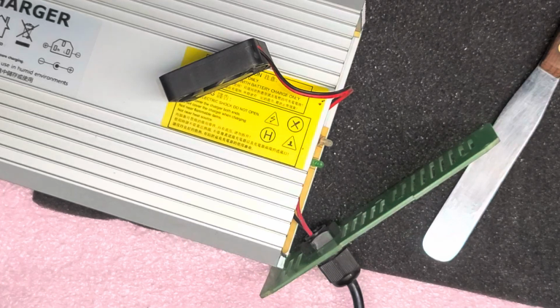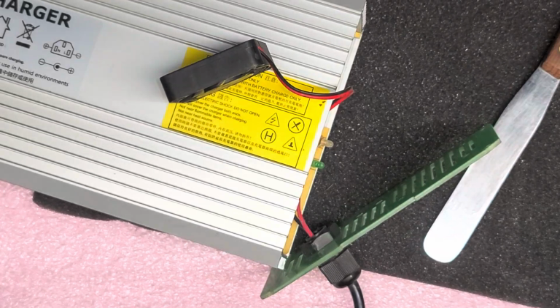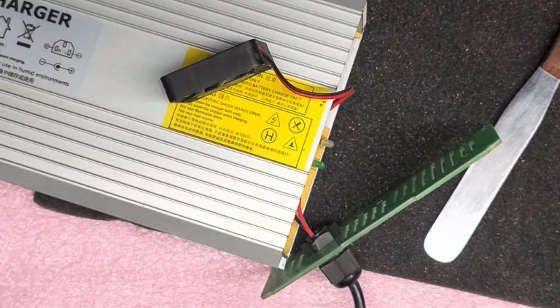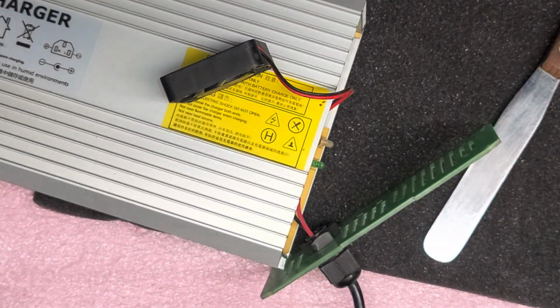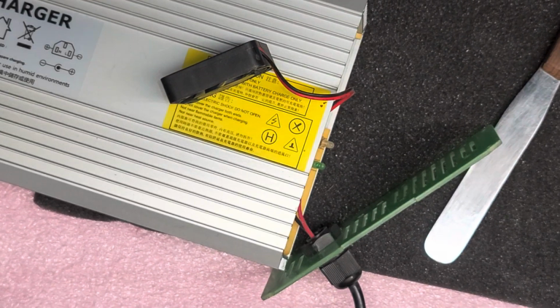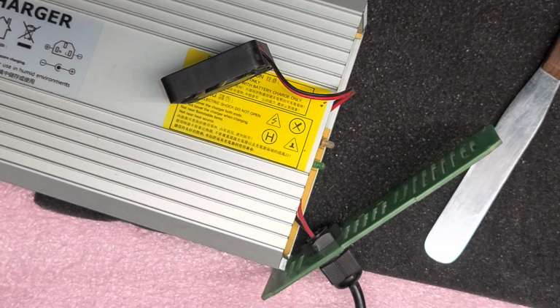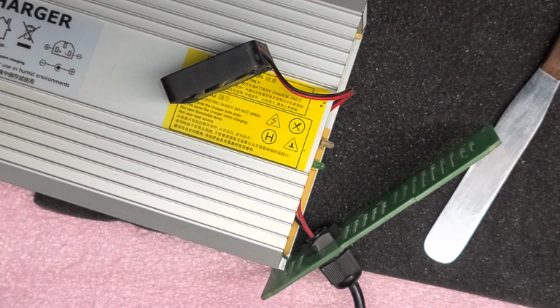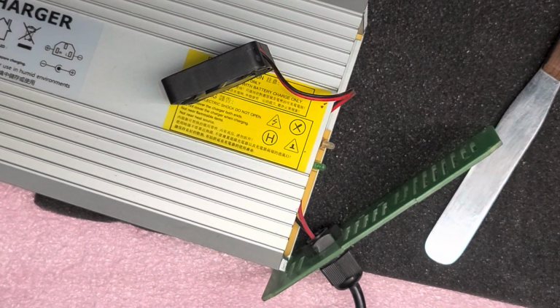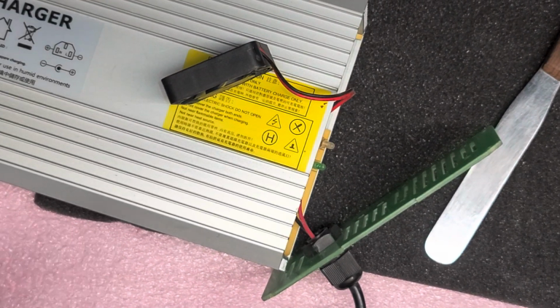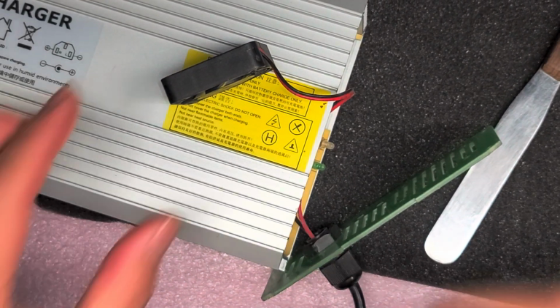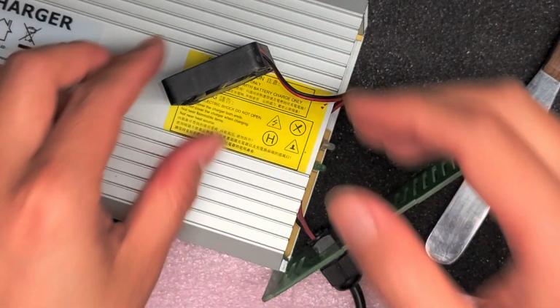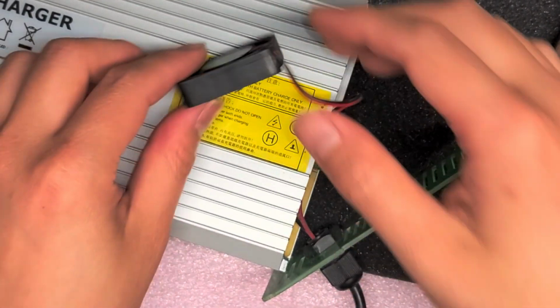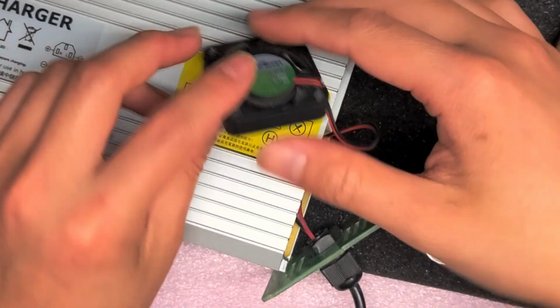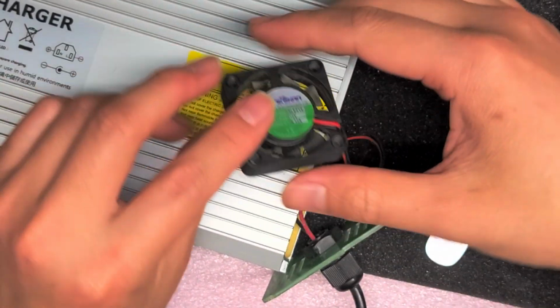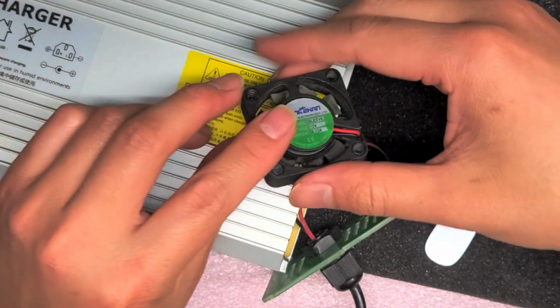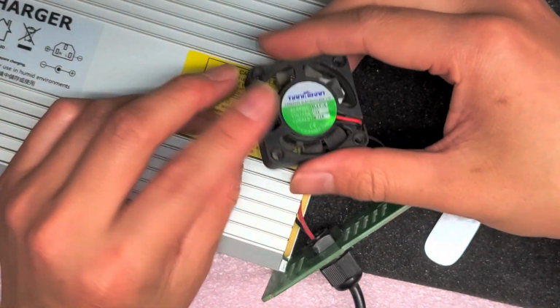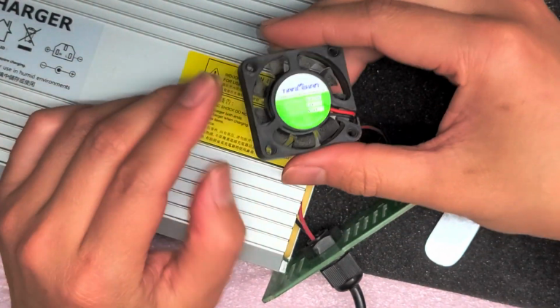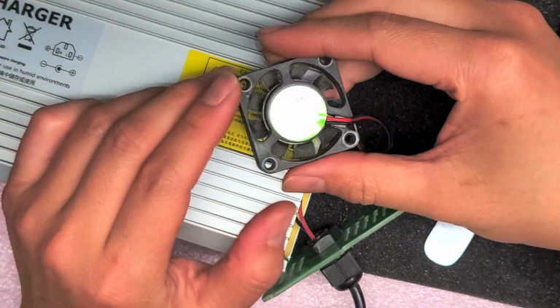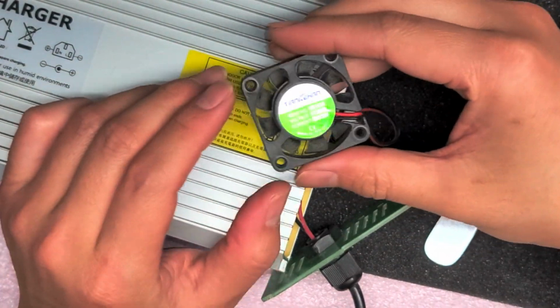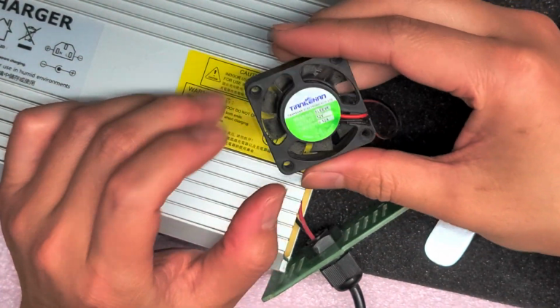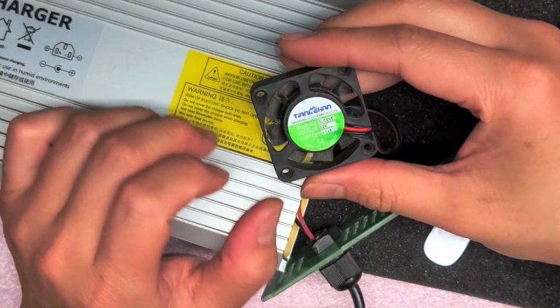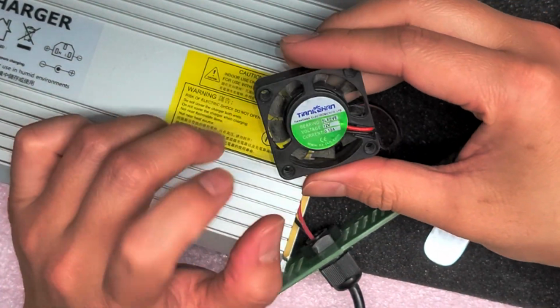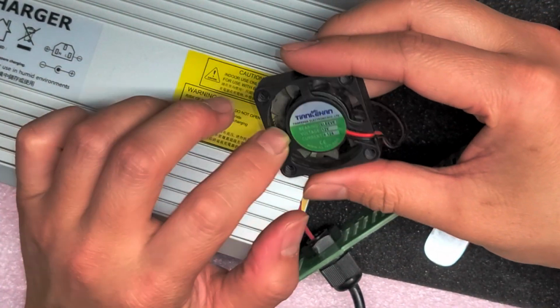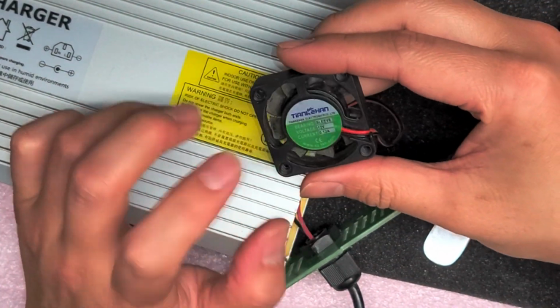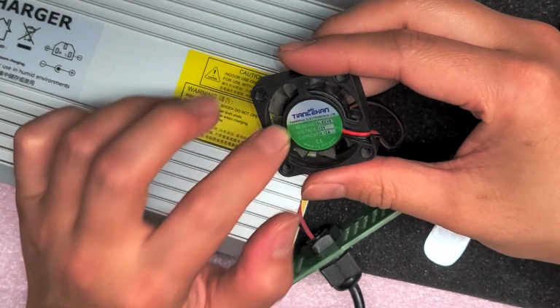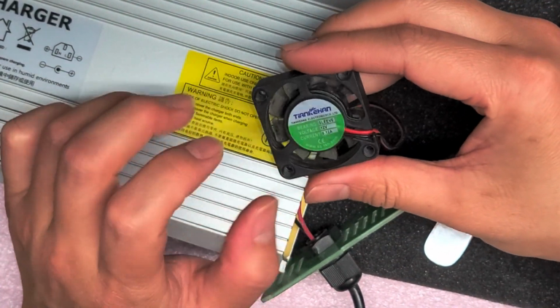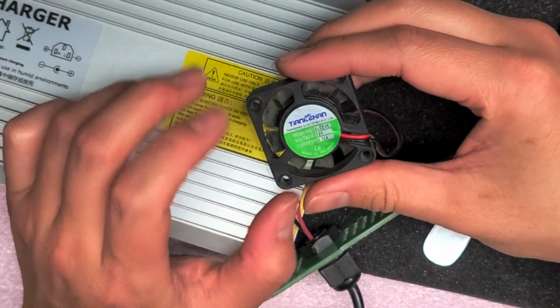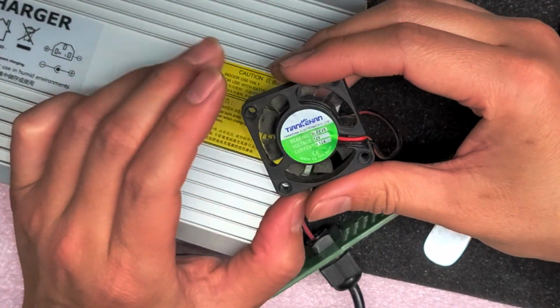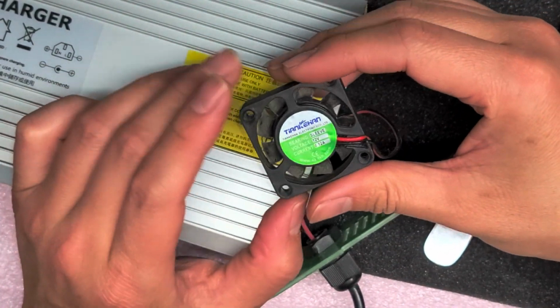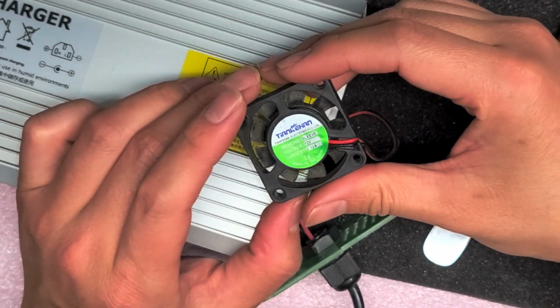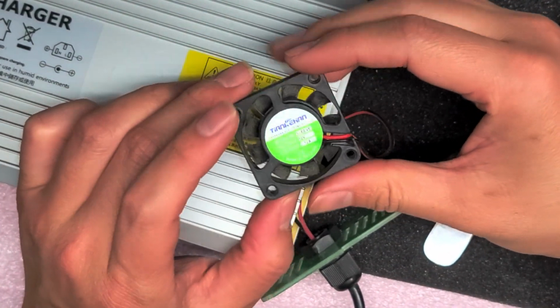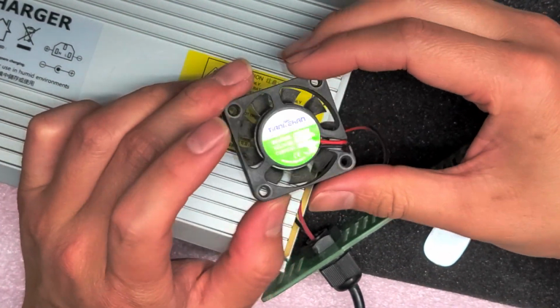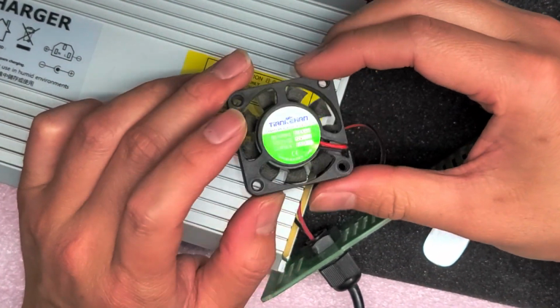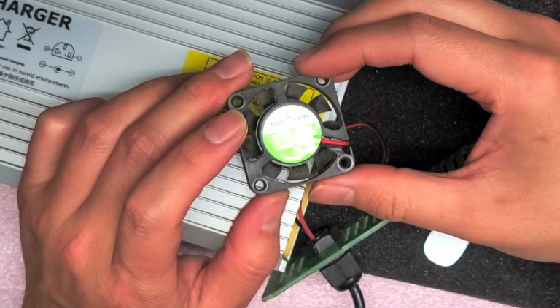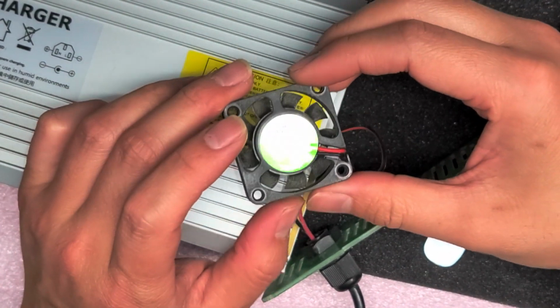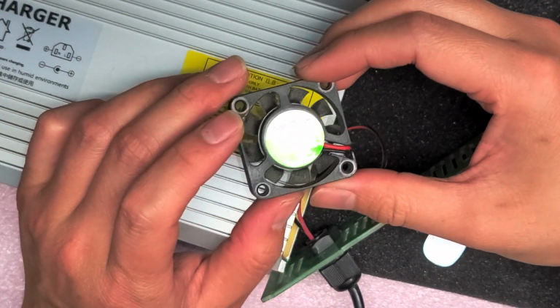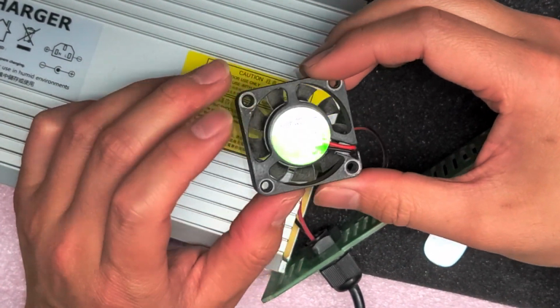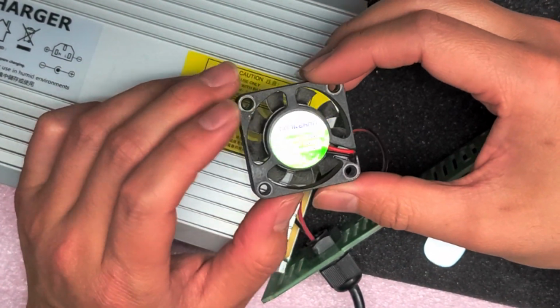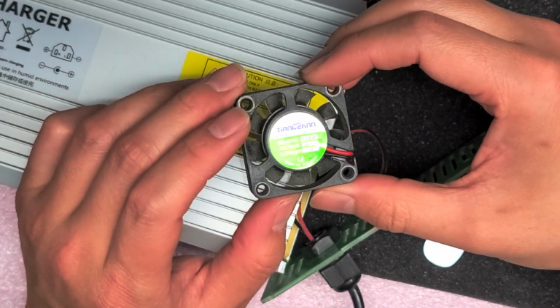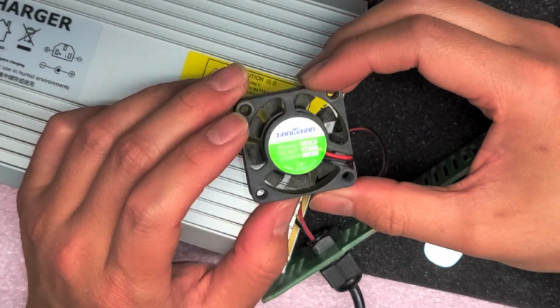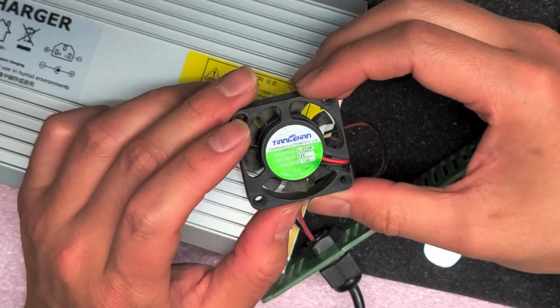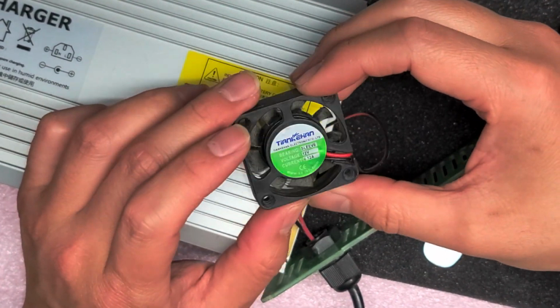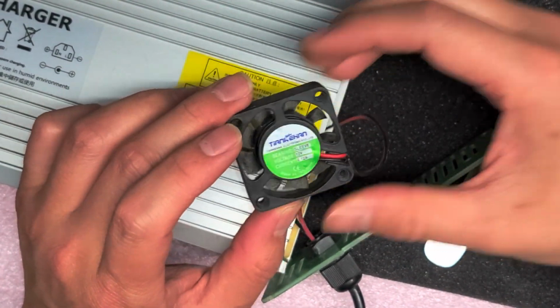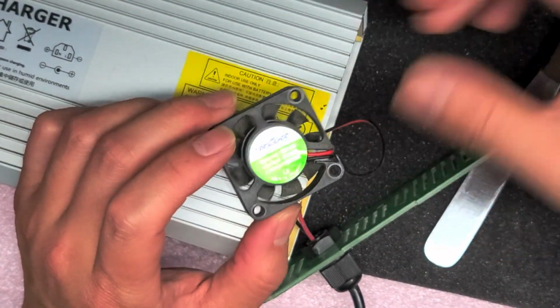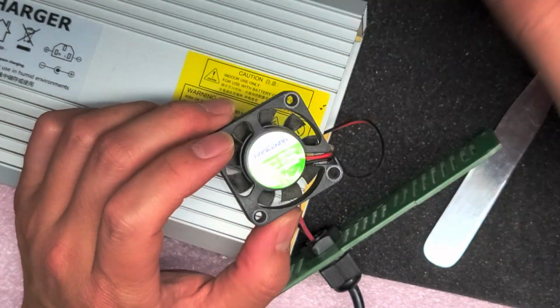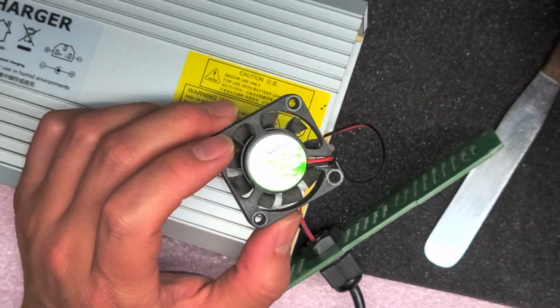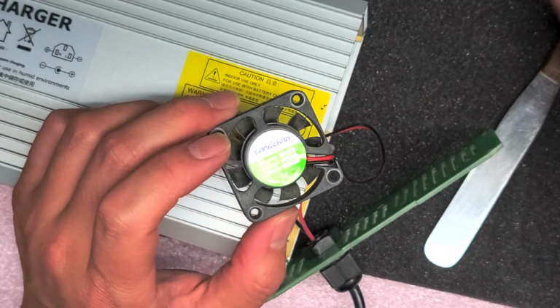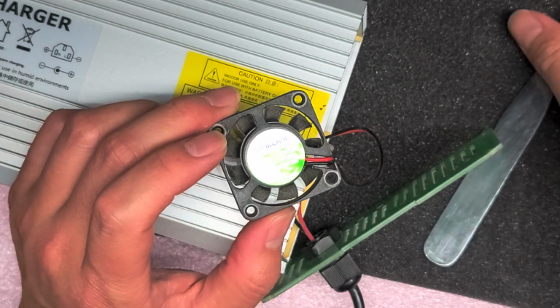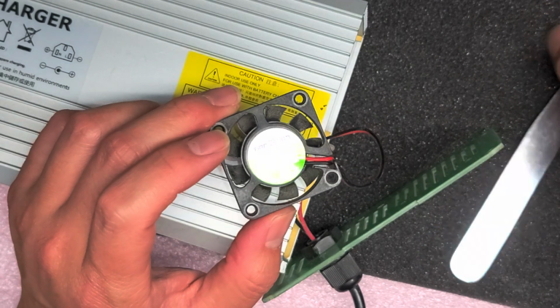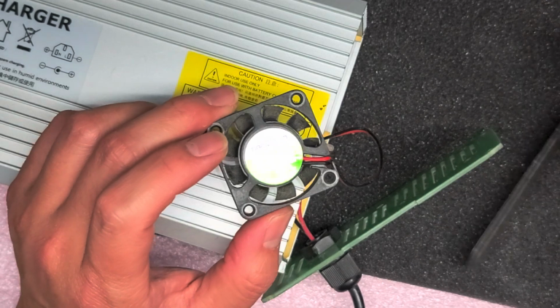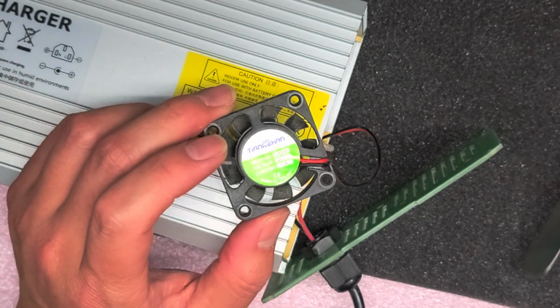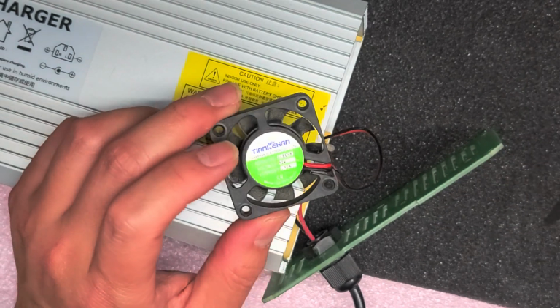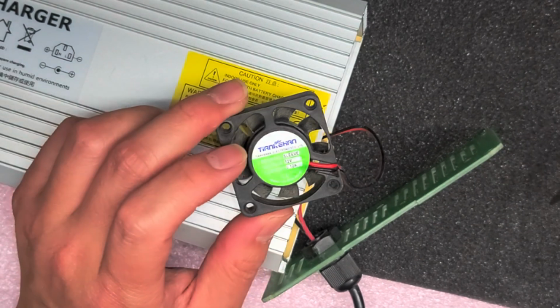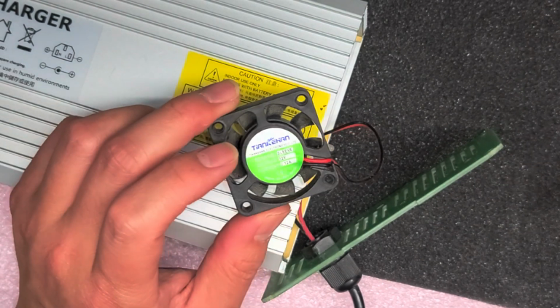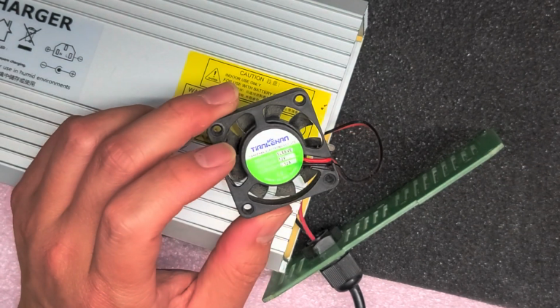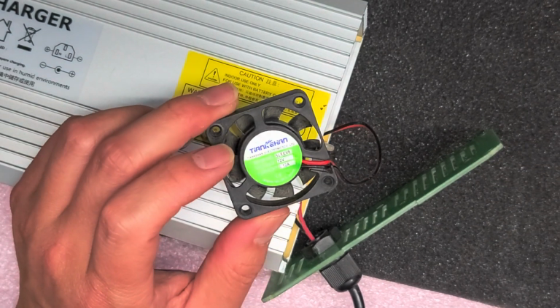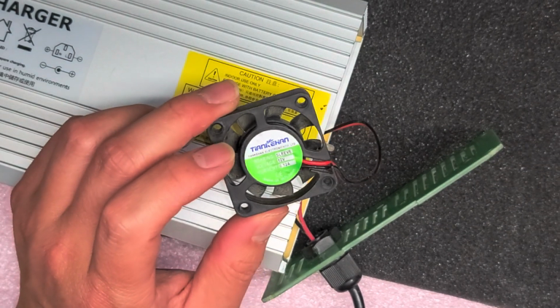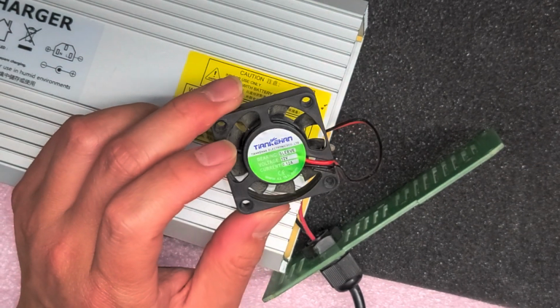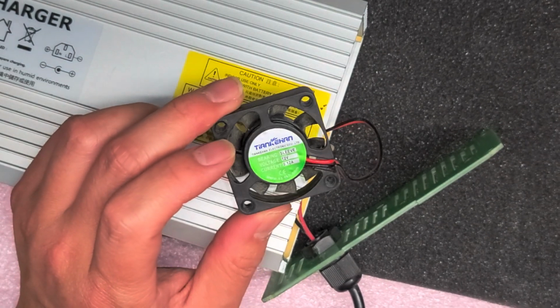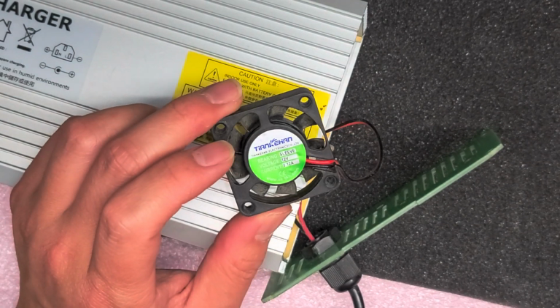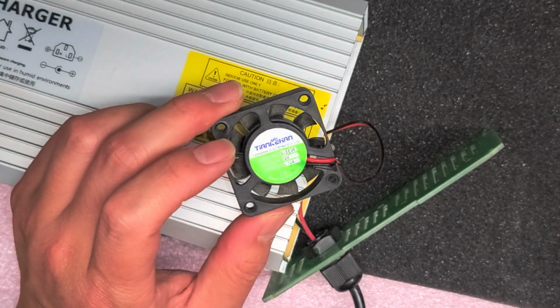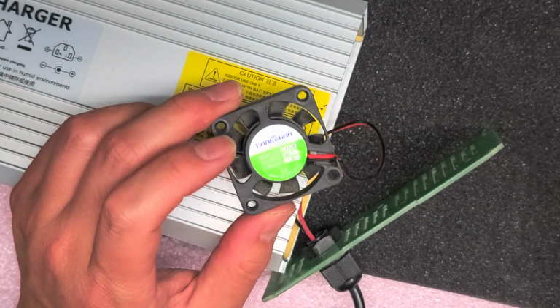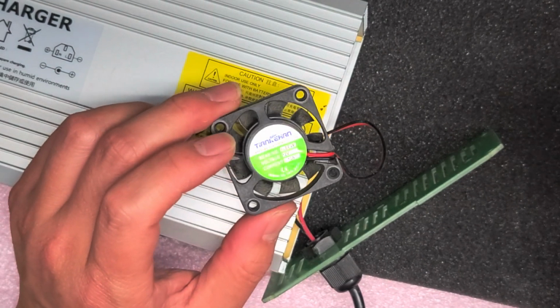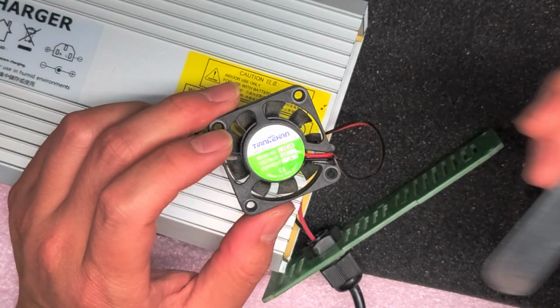I'm gonna be doing a quick video on how to repair this type of fan. This fan was getting noisy and making a loud sound.